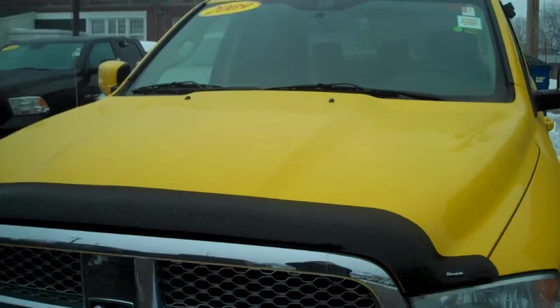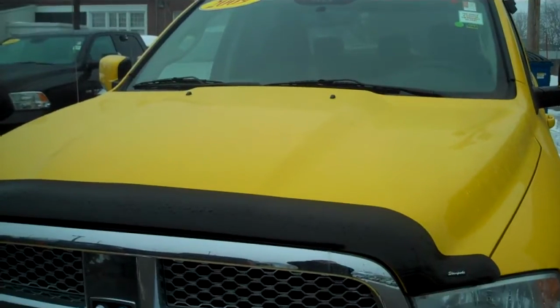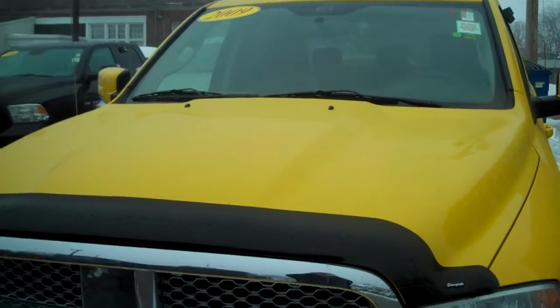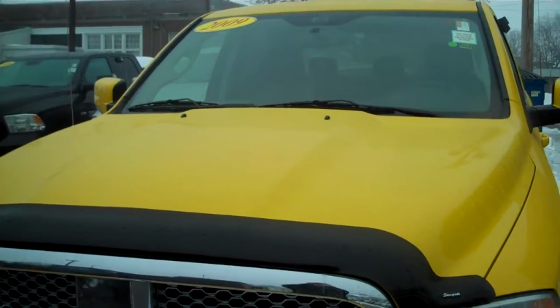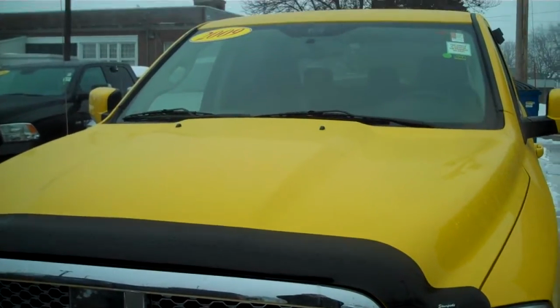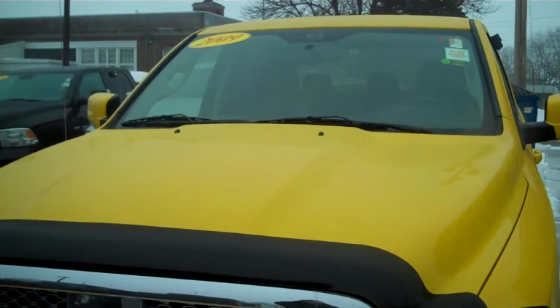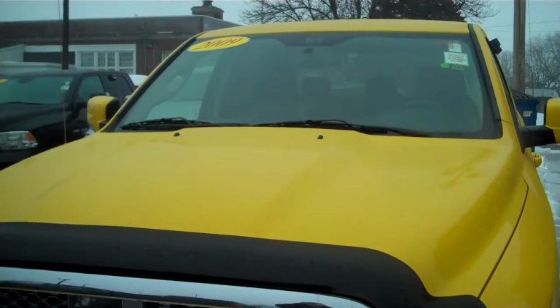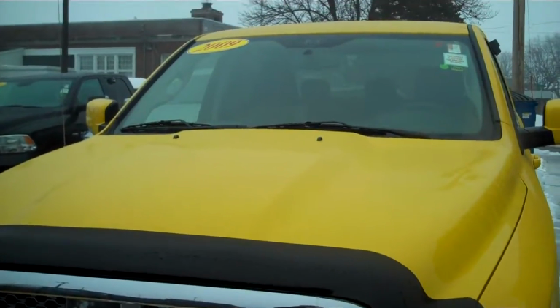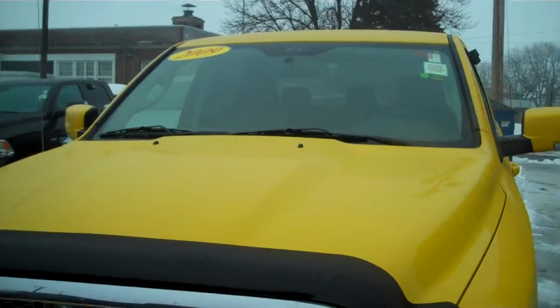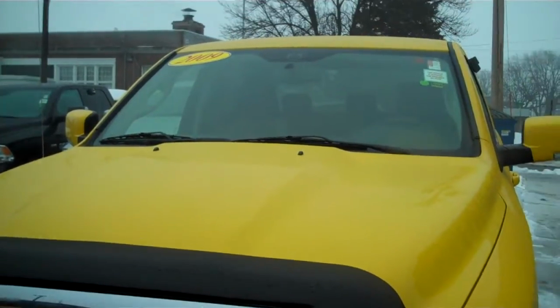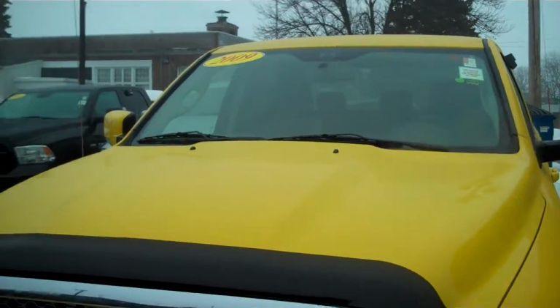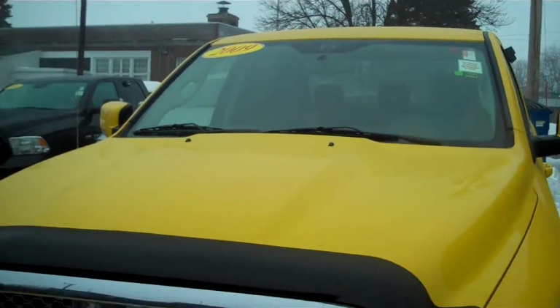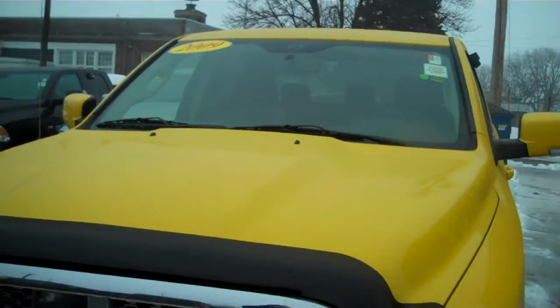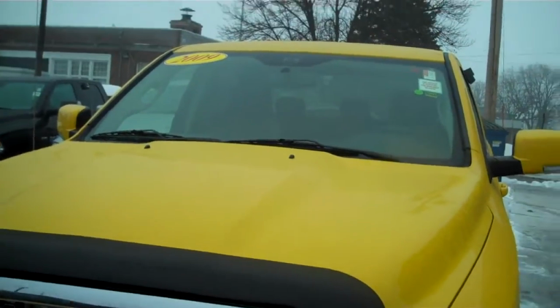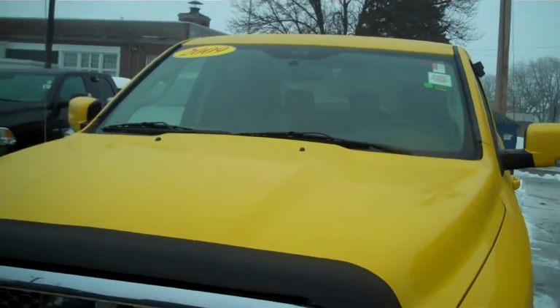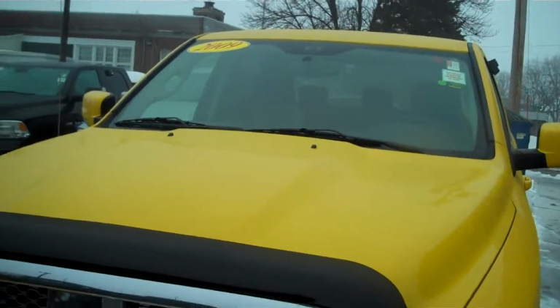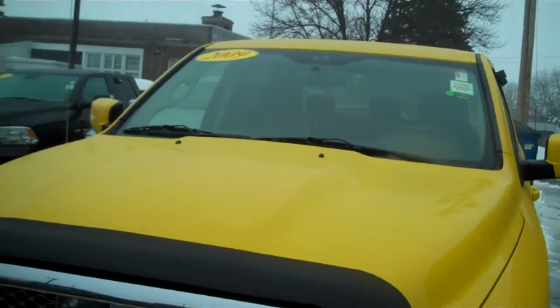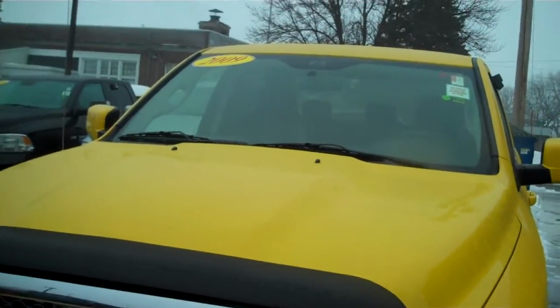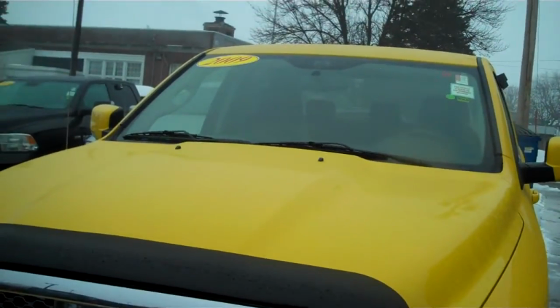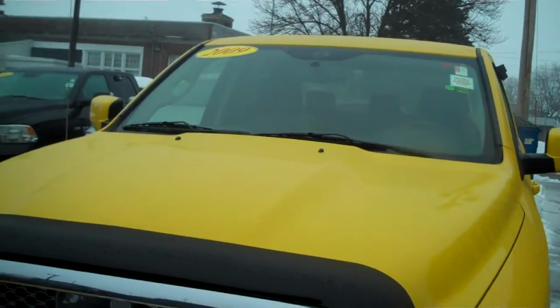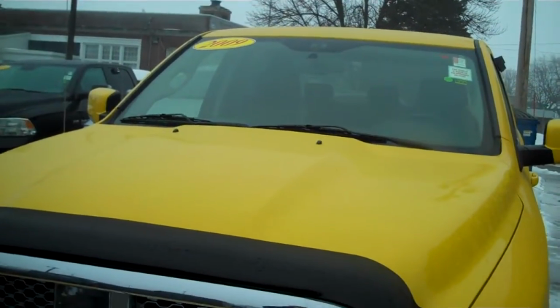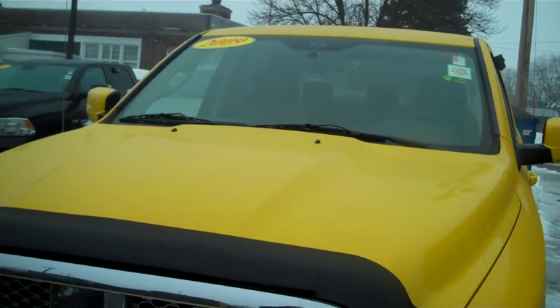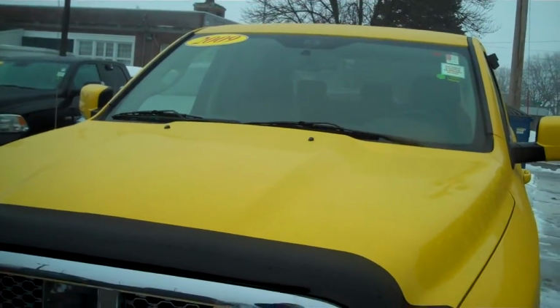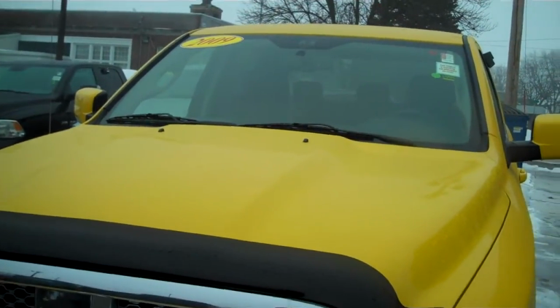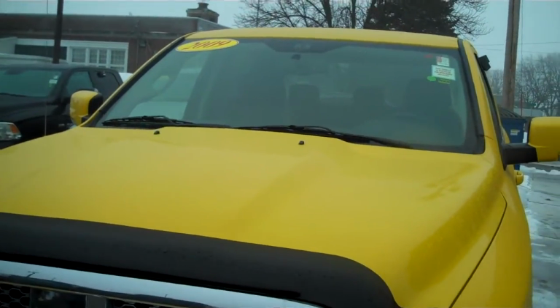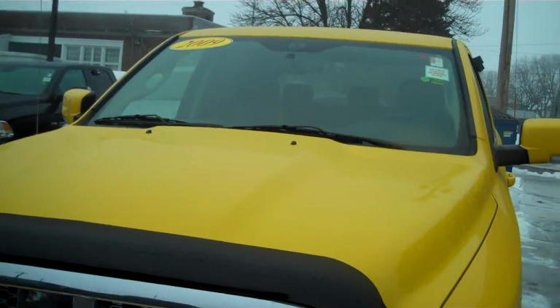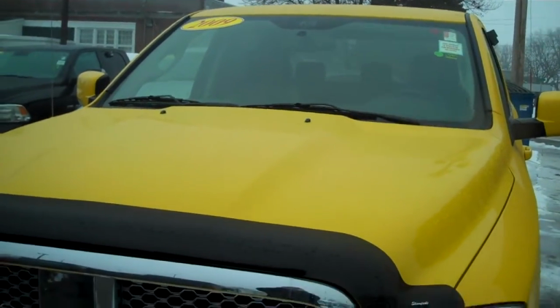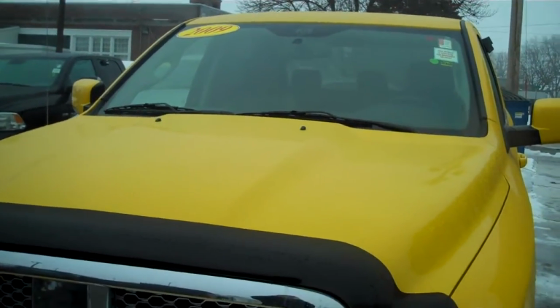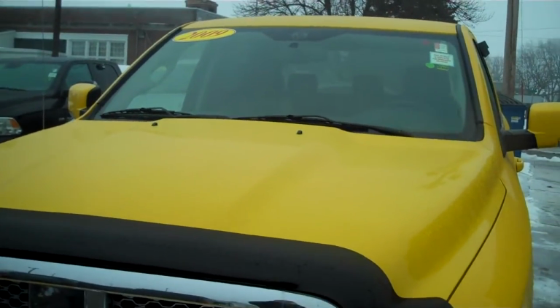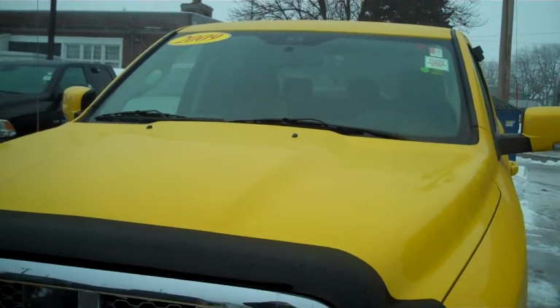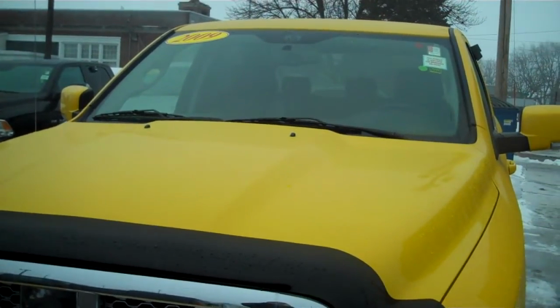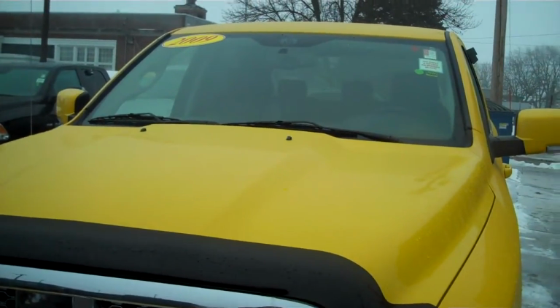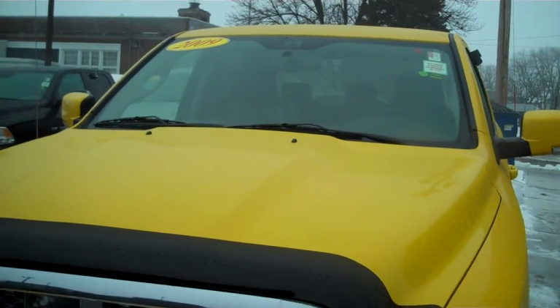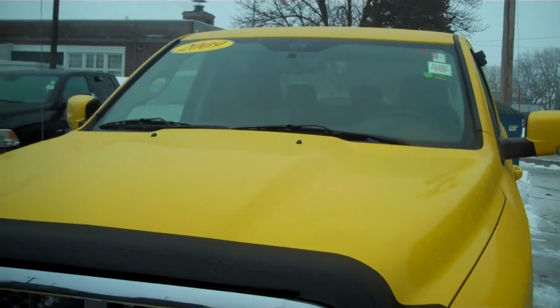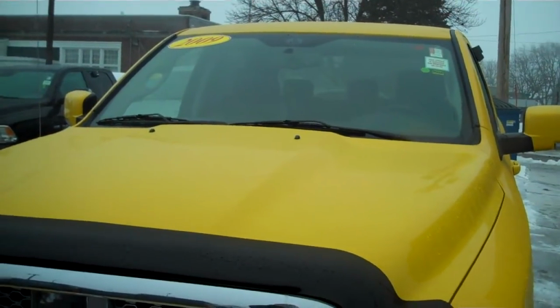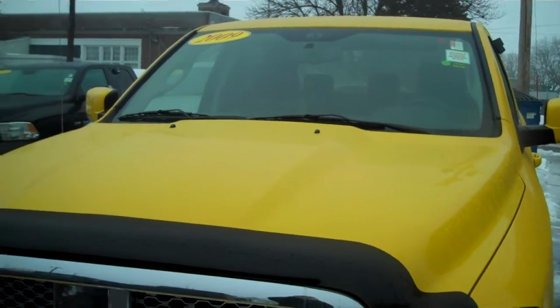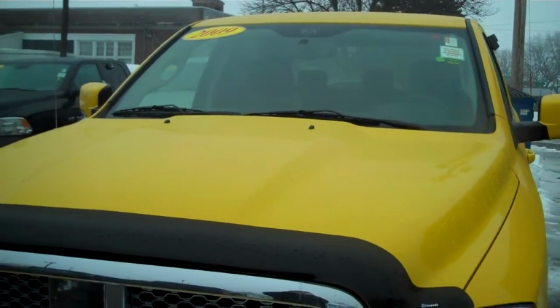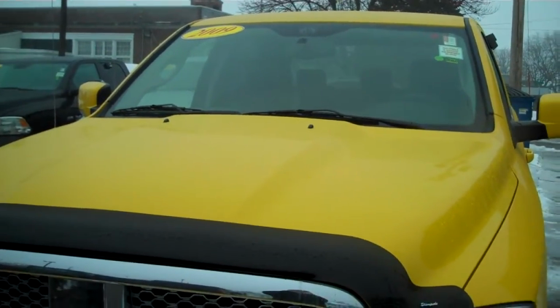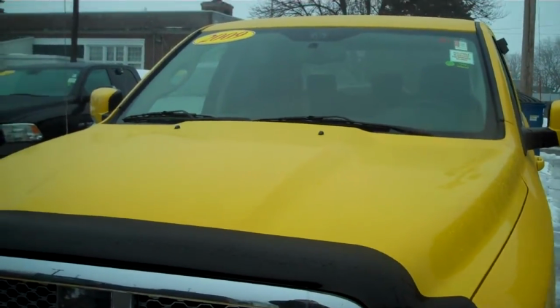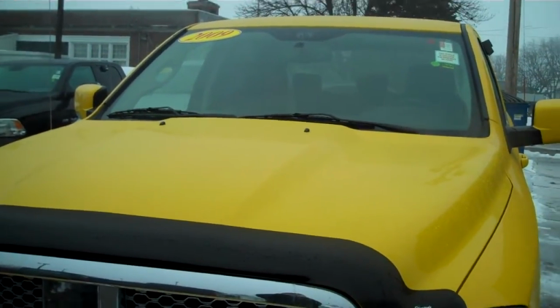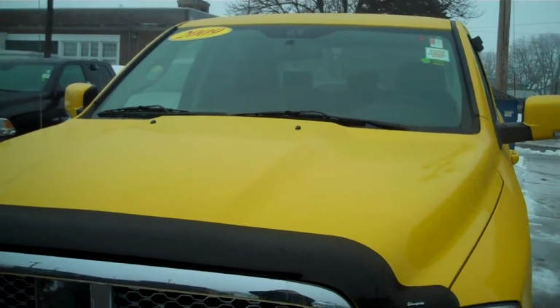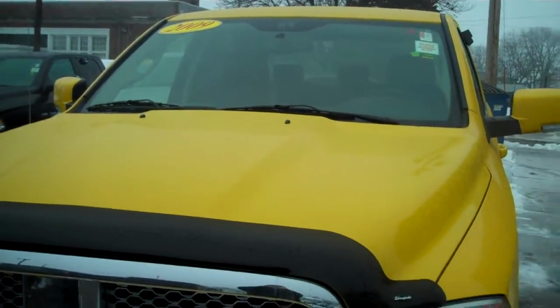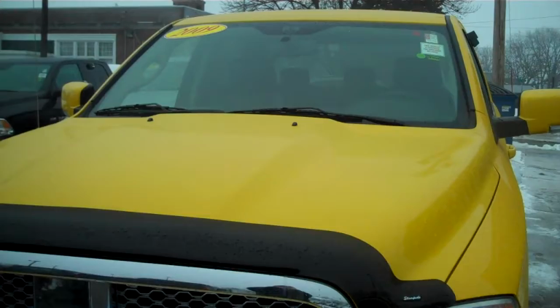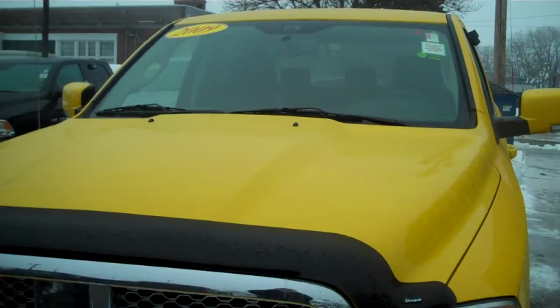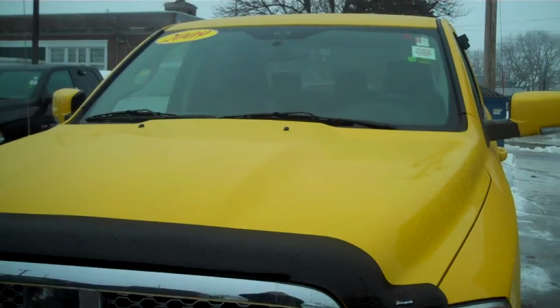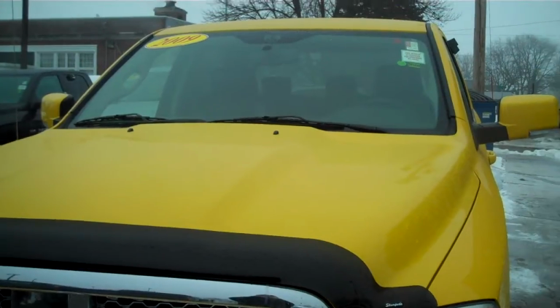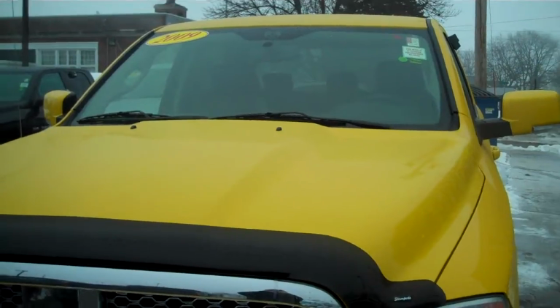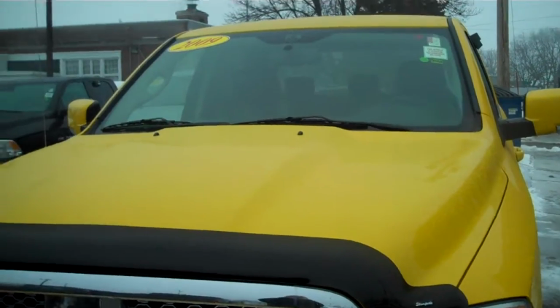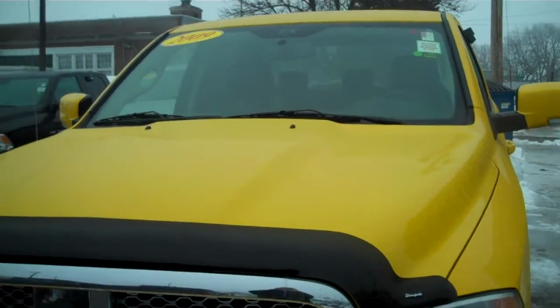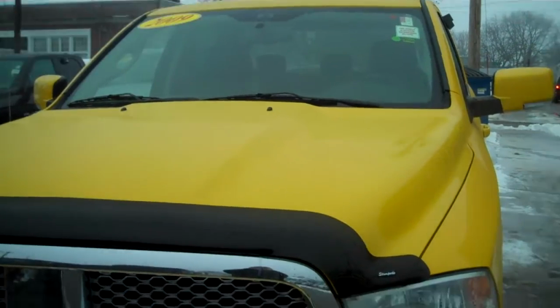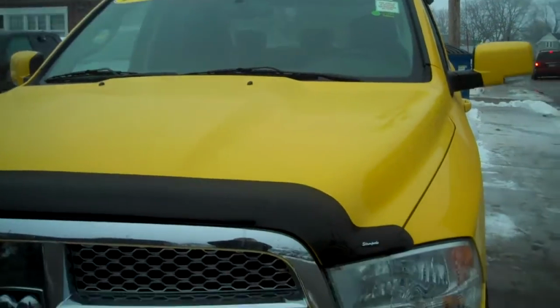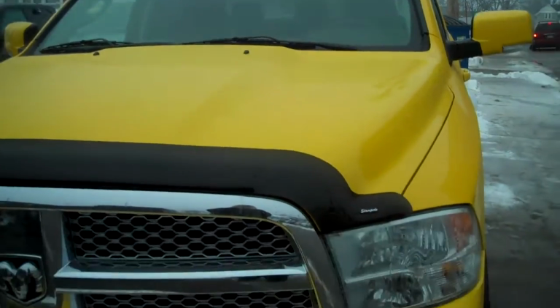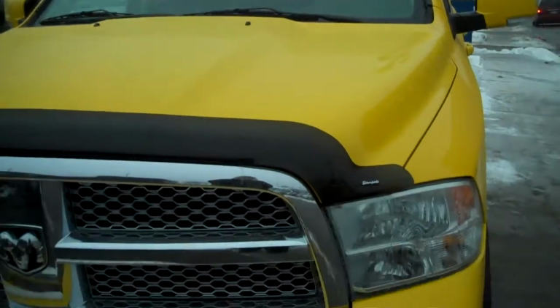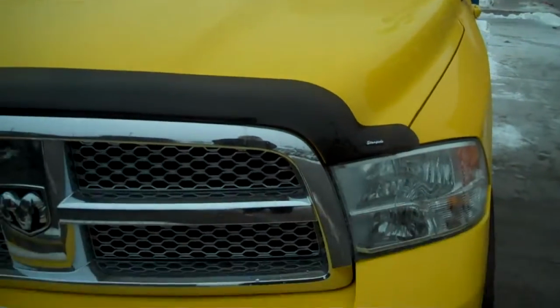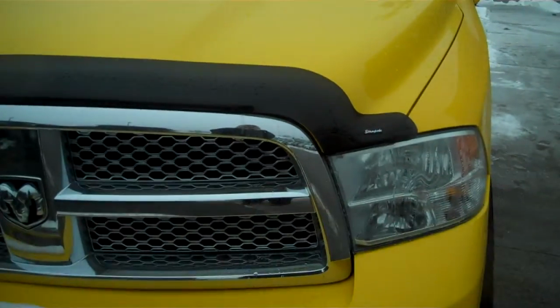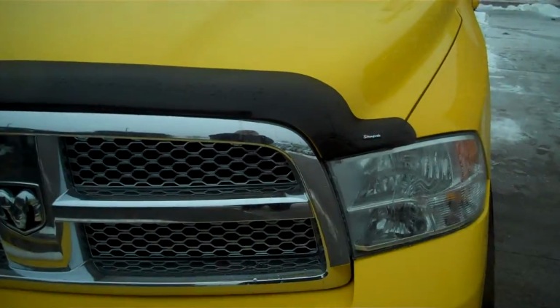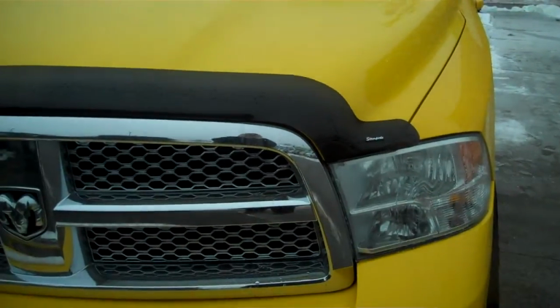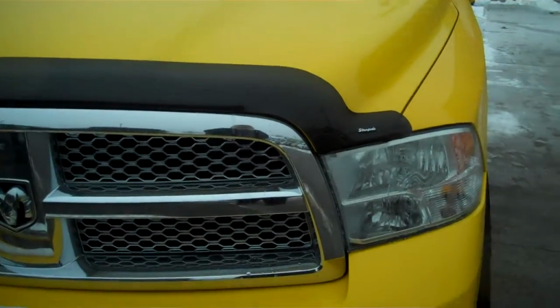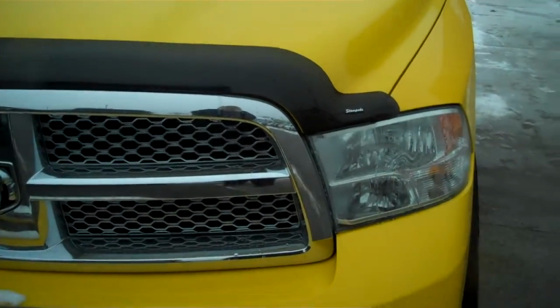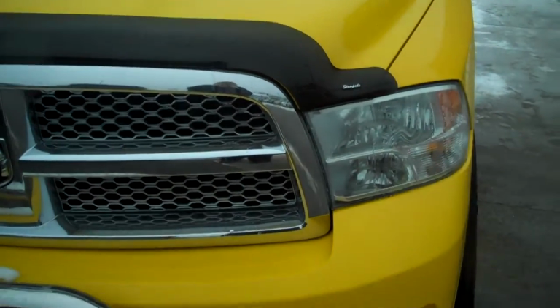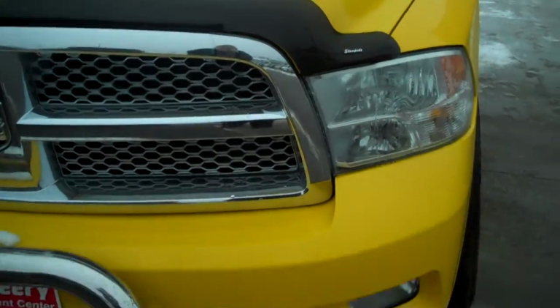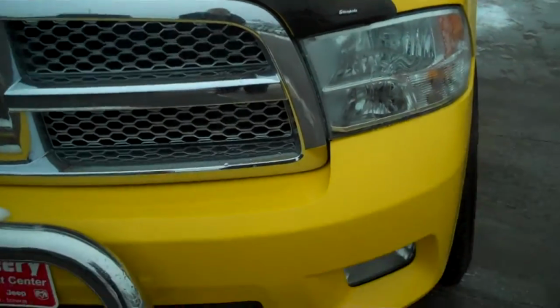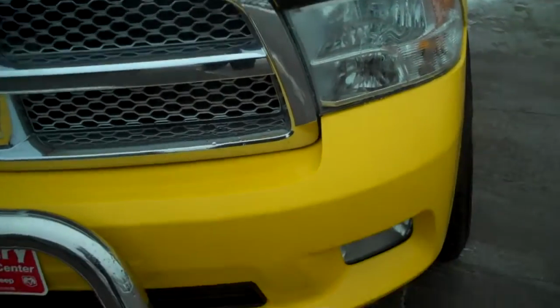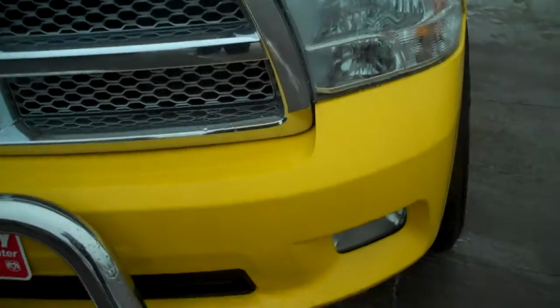Here's the 2009 Dodge Ram you inquired about. Just wanted to get a little bit better pictures for you so you can see it in more detail.